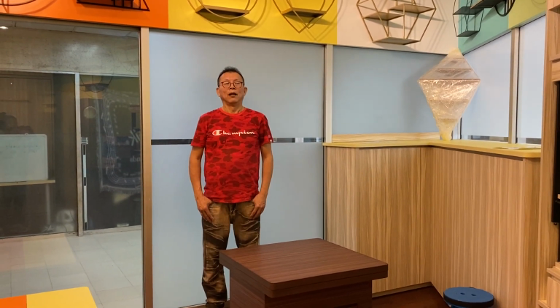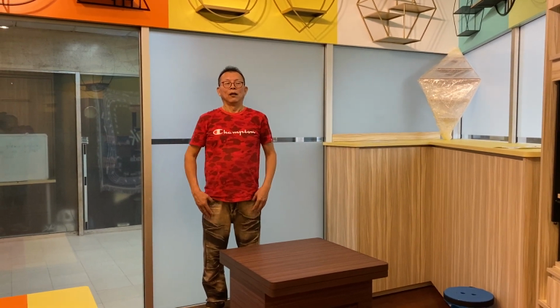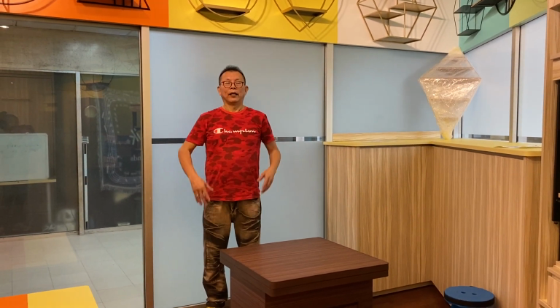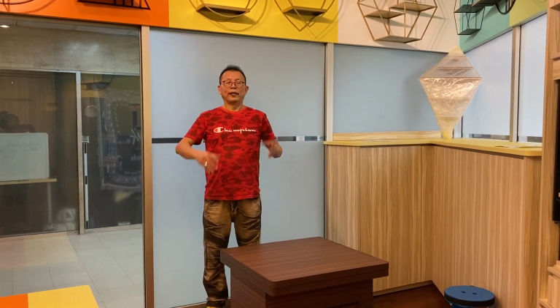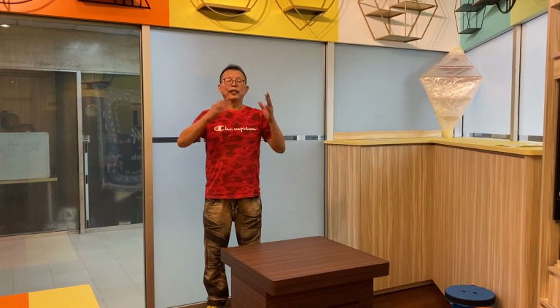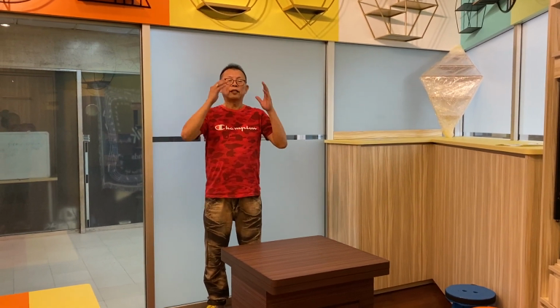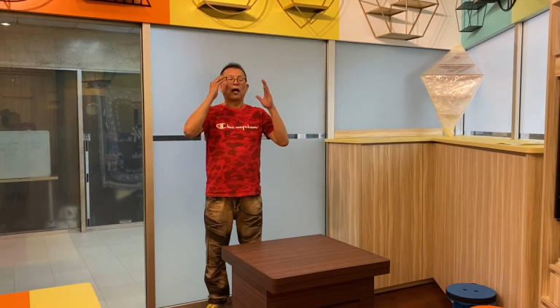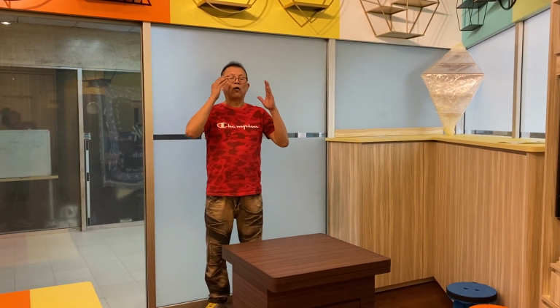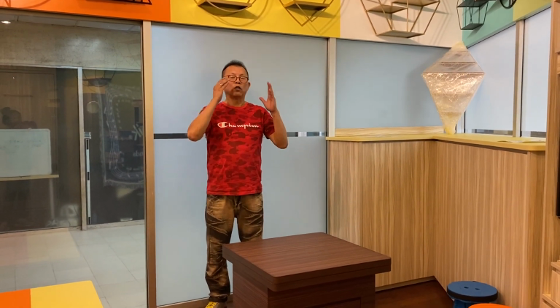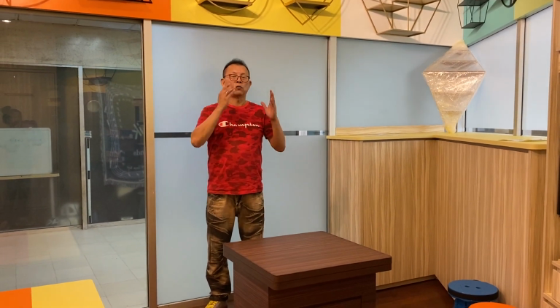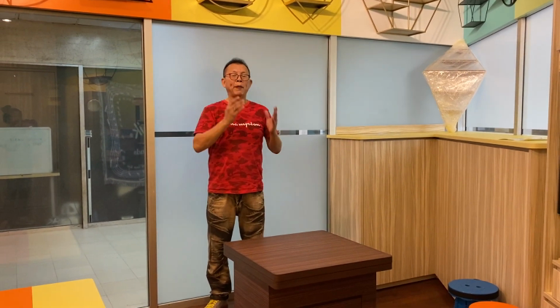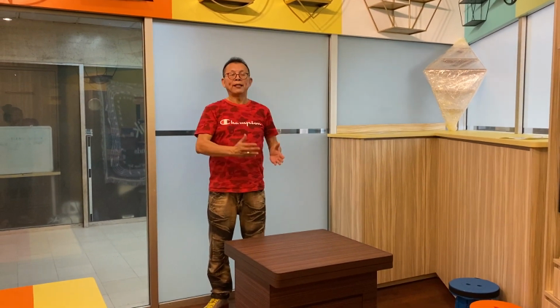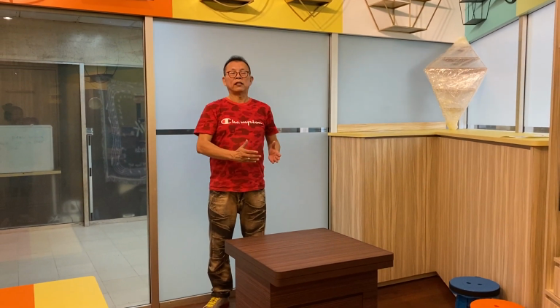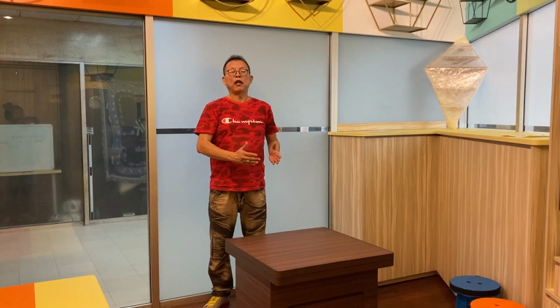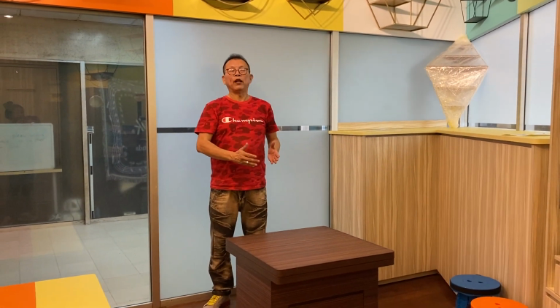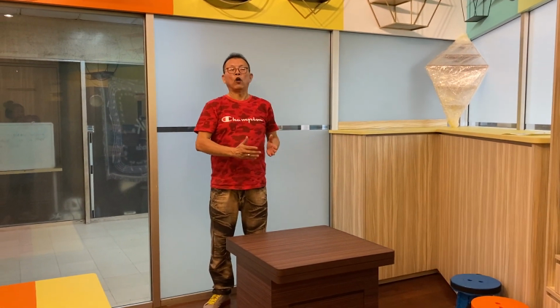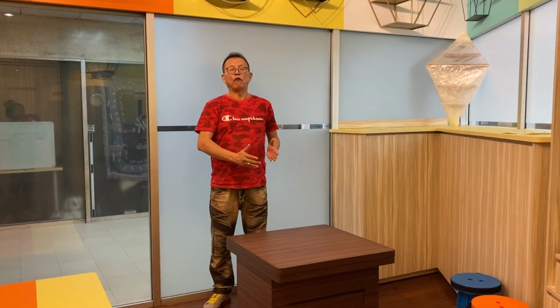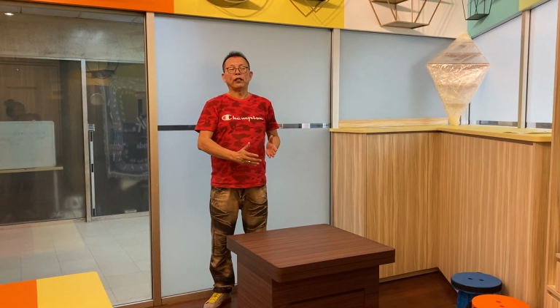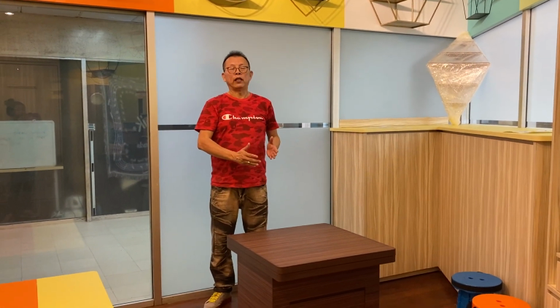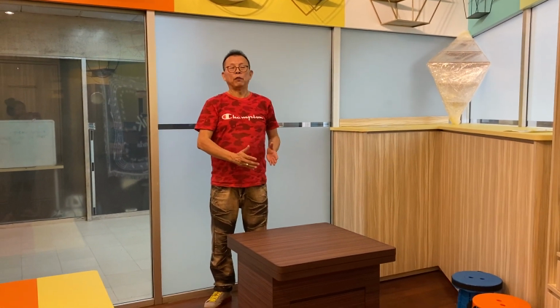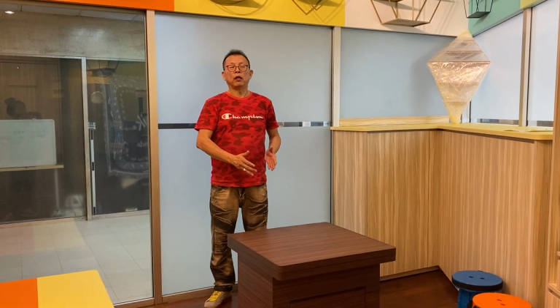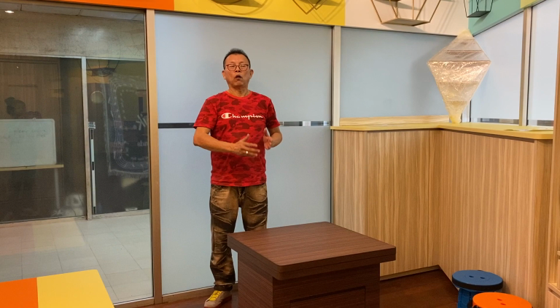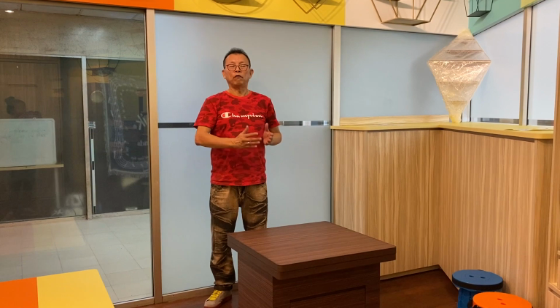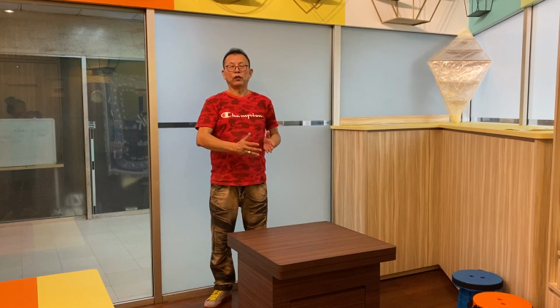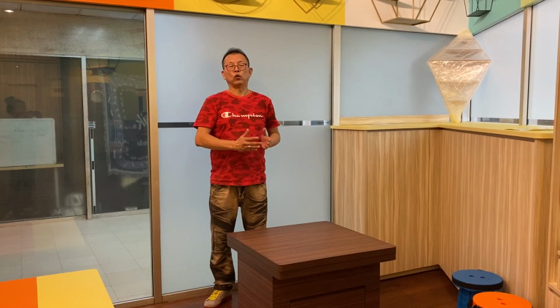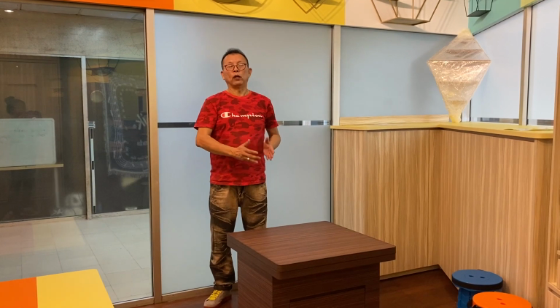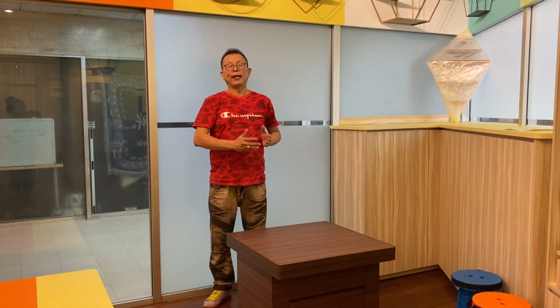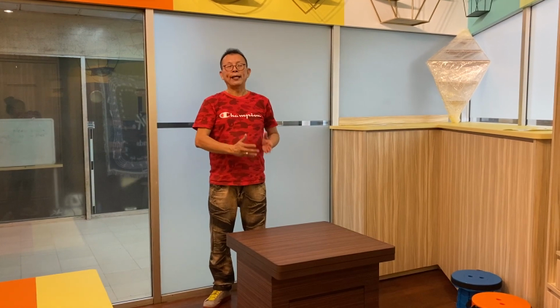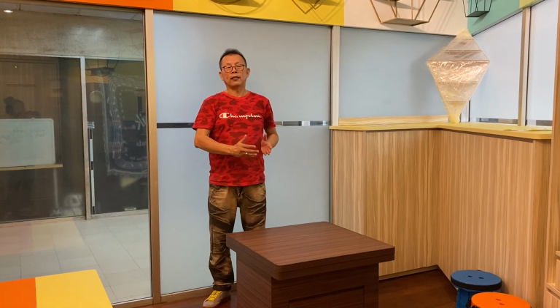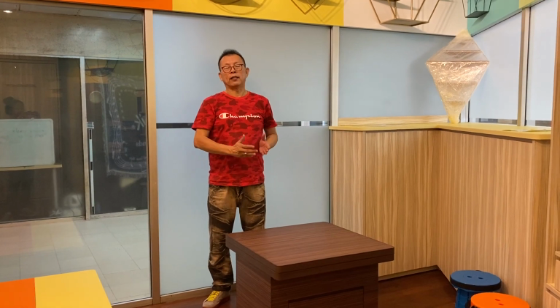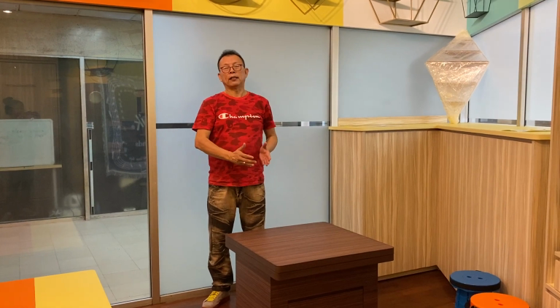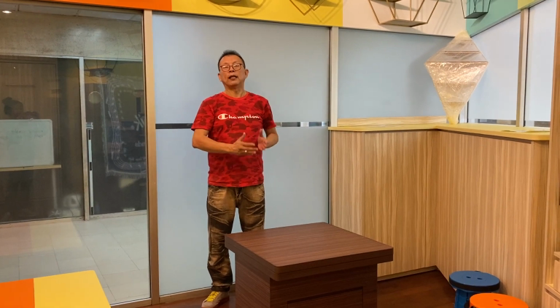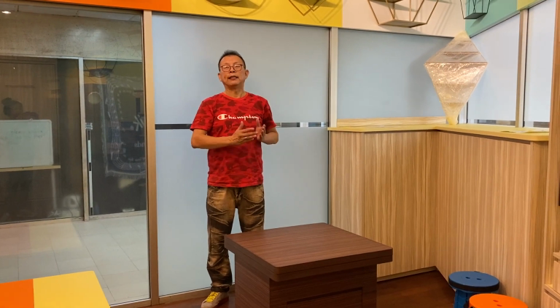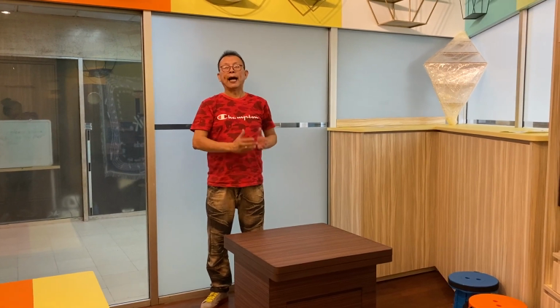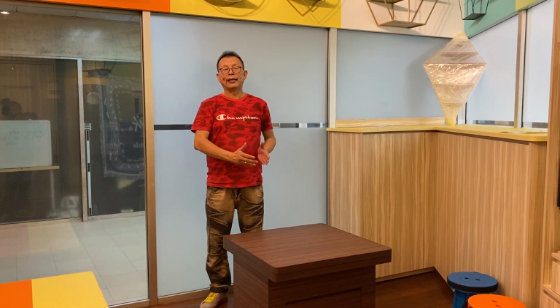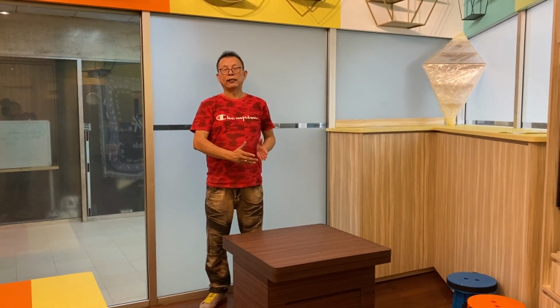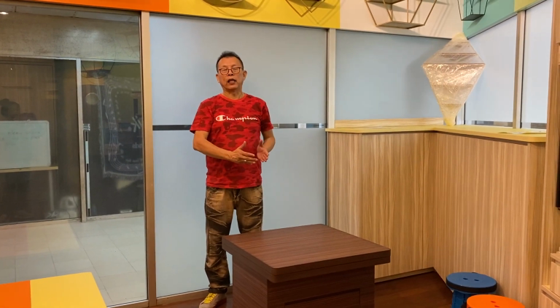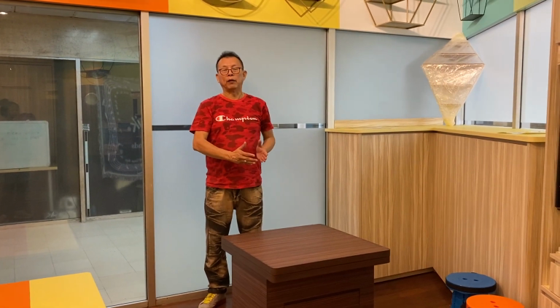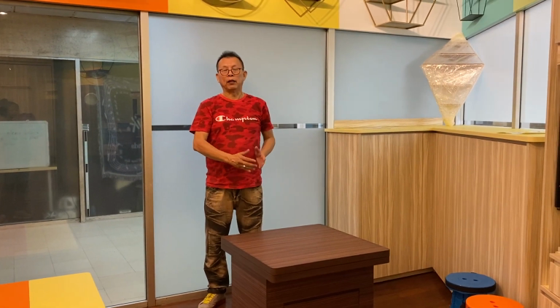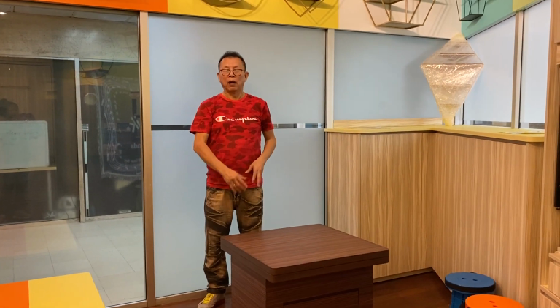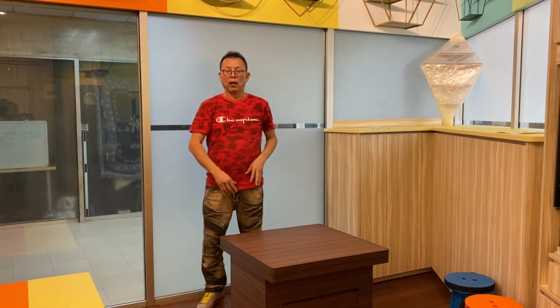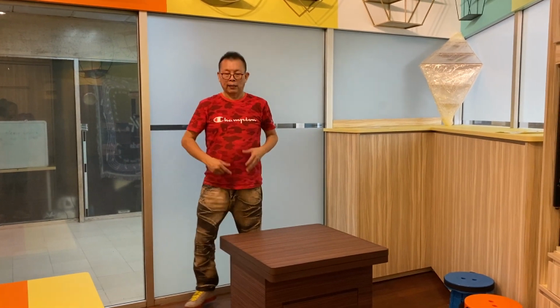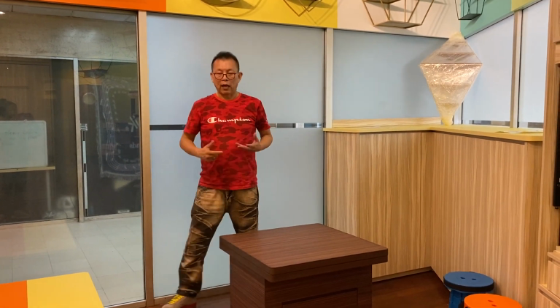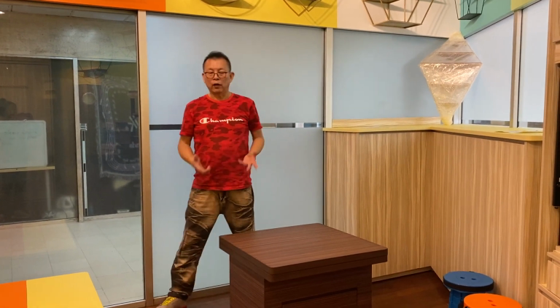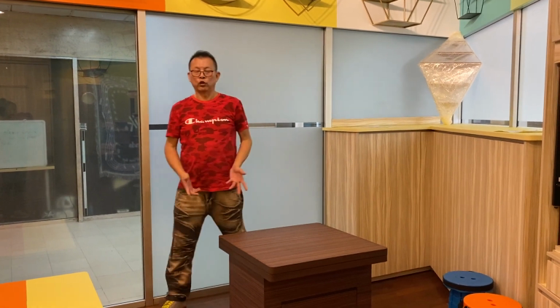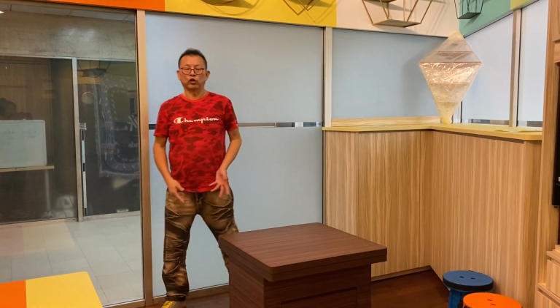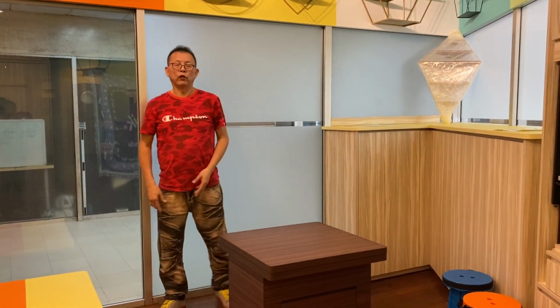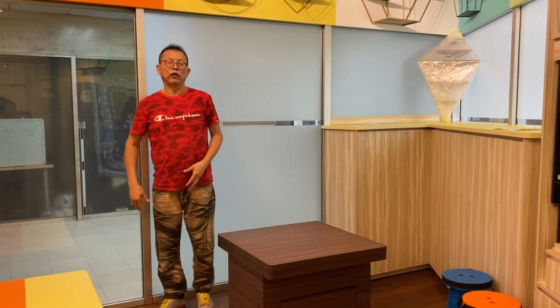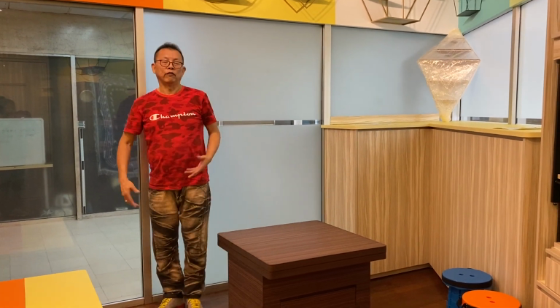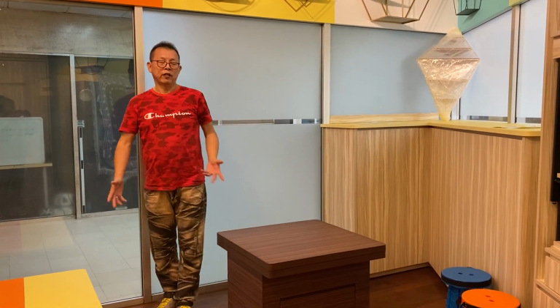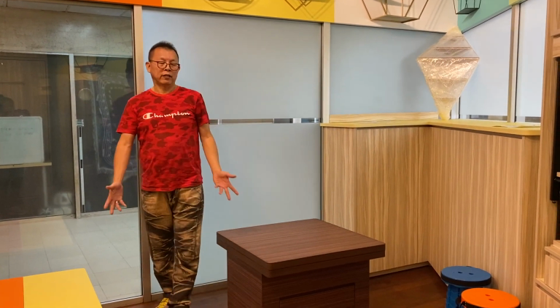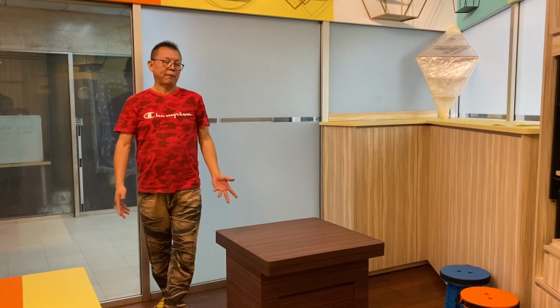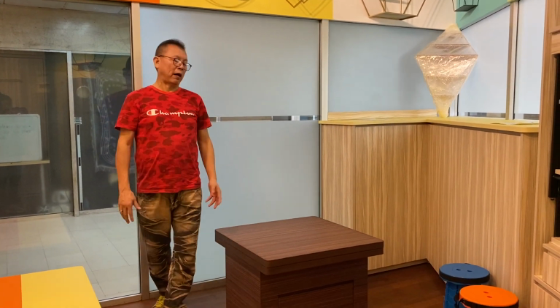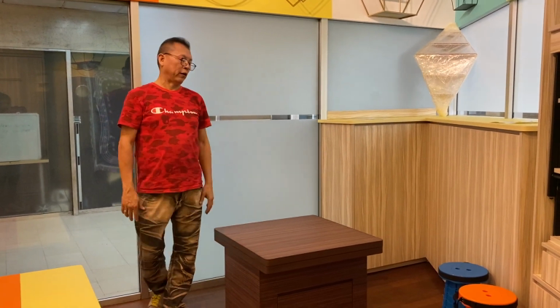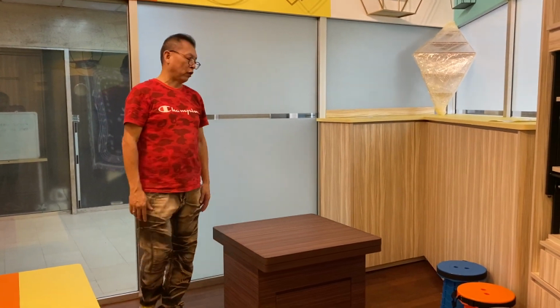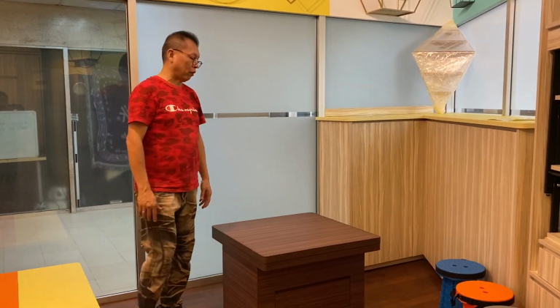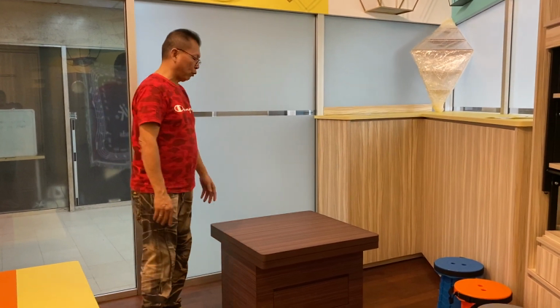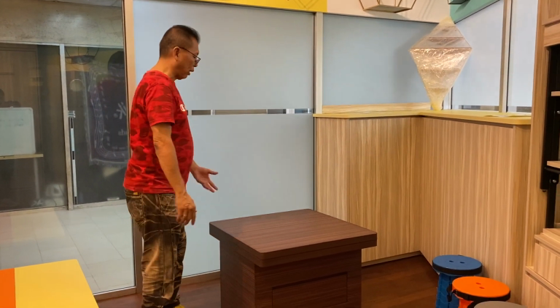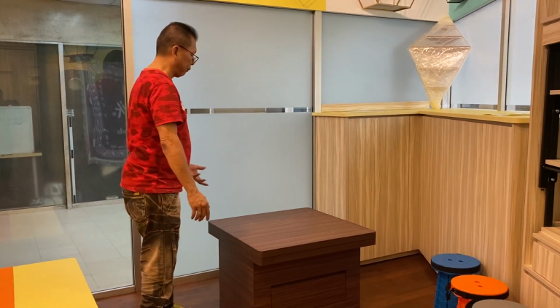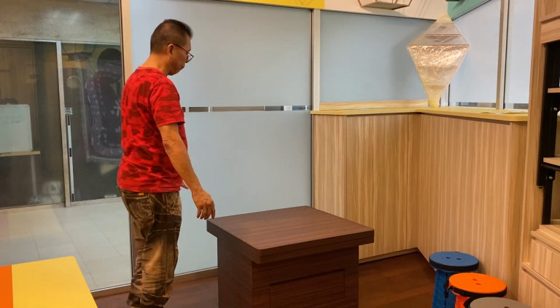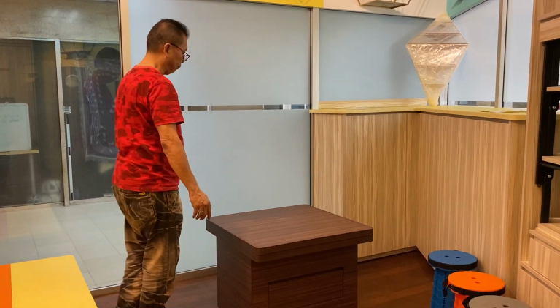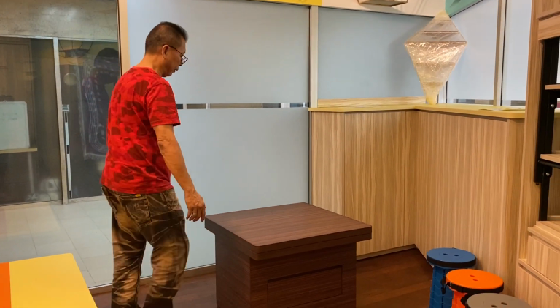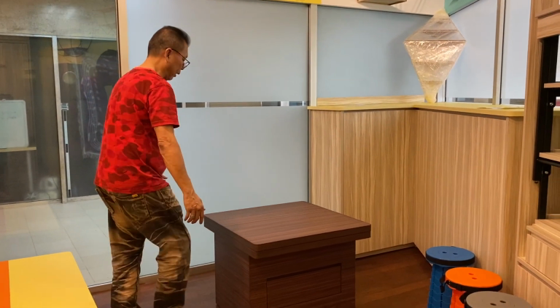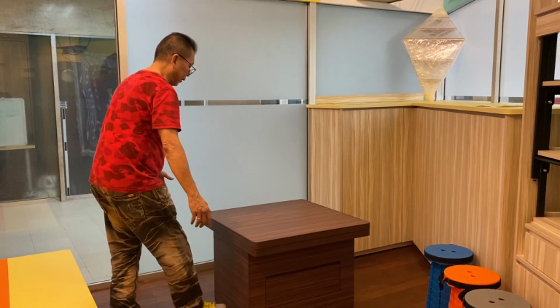This is our space saving coffee table that converts to an 8-seater dining table. I'm going to show you the first step — how you're going to put up the table.